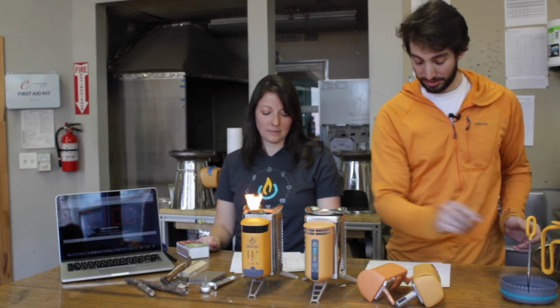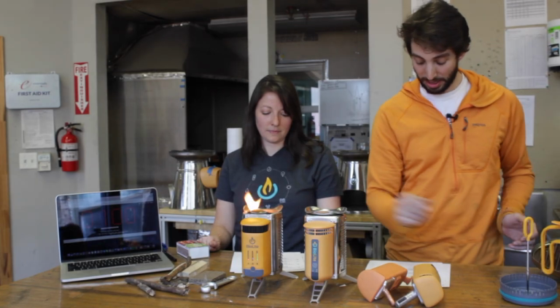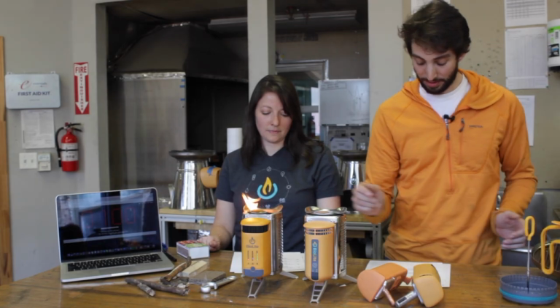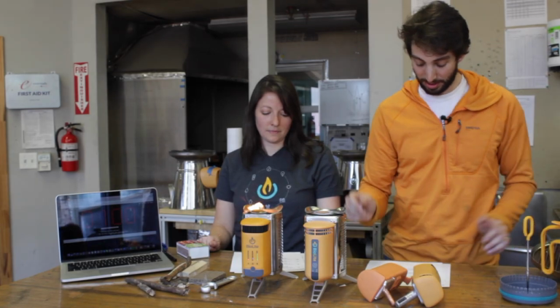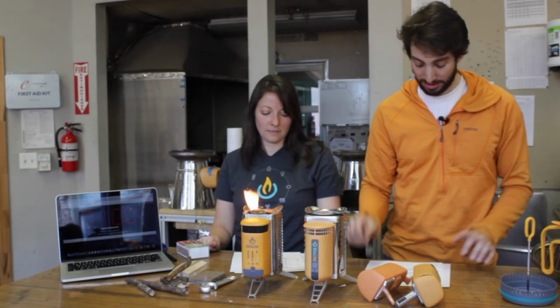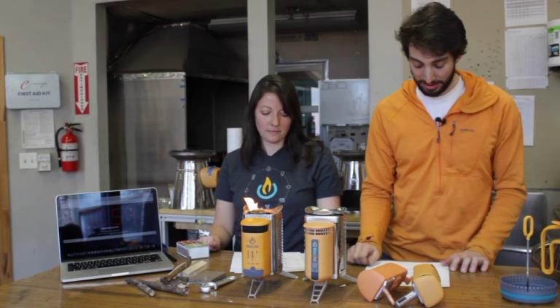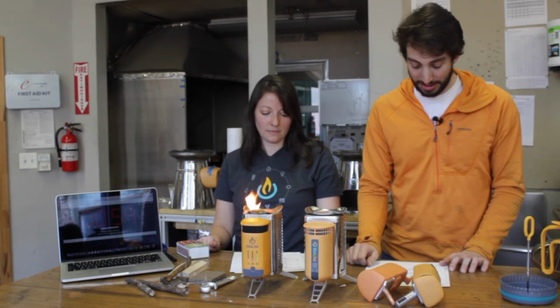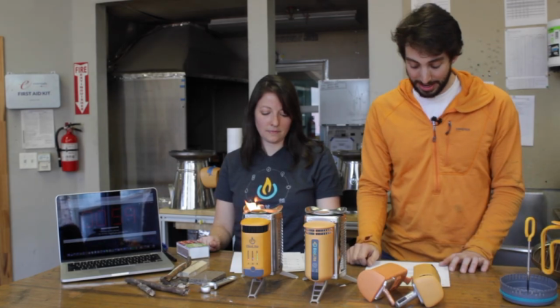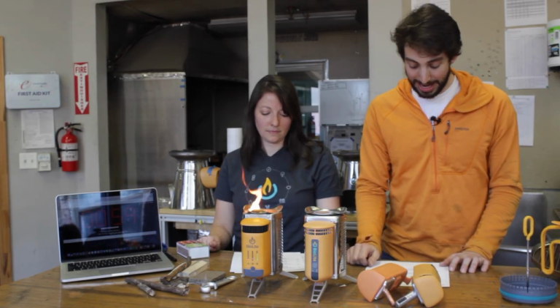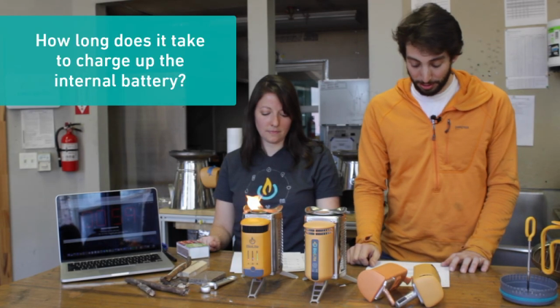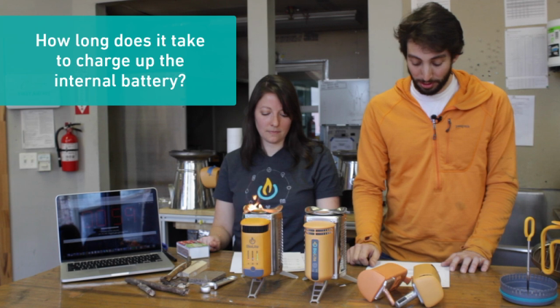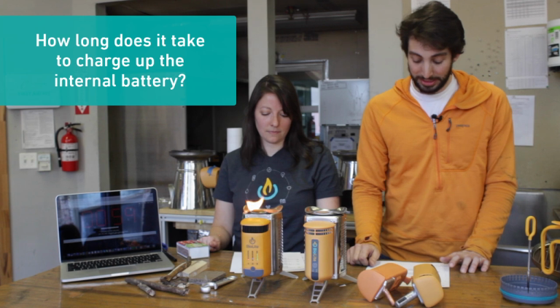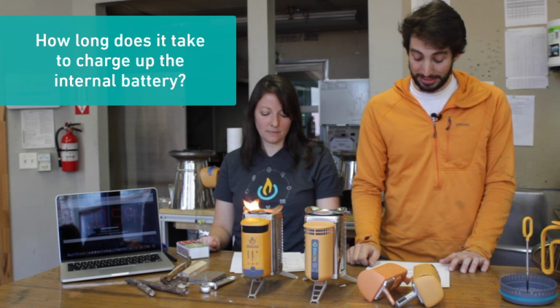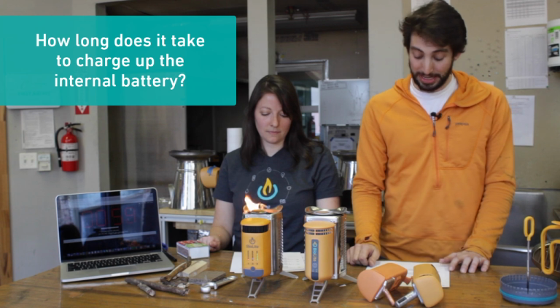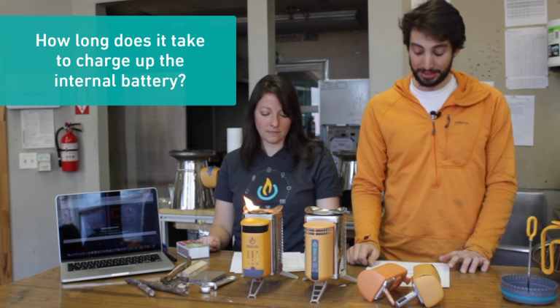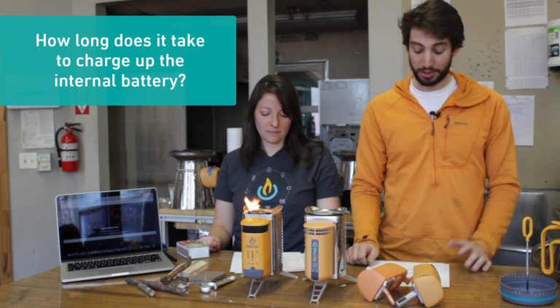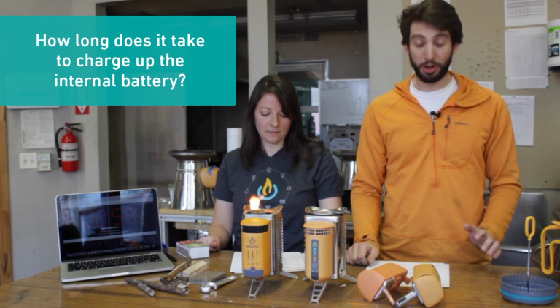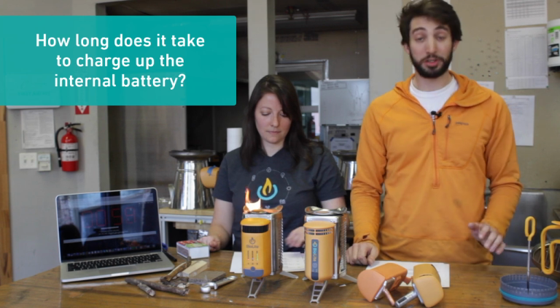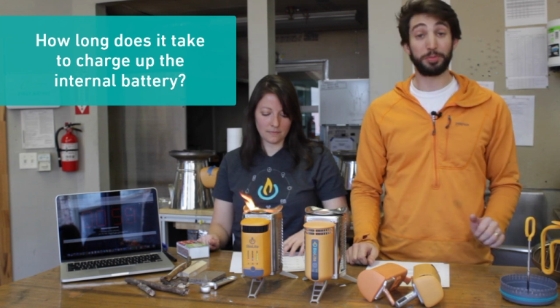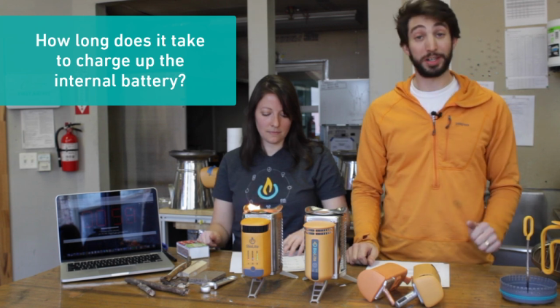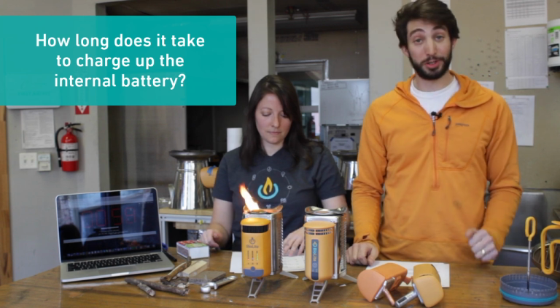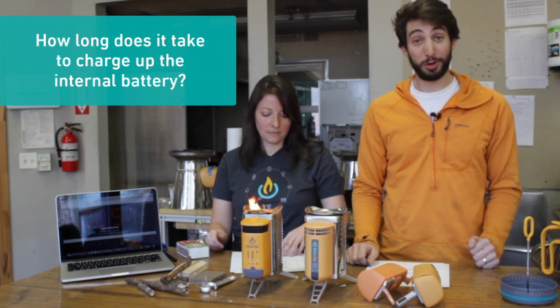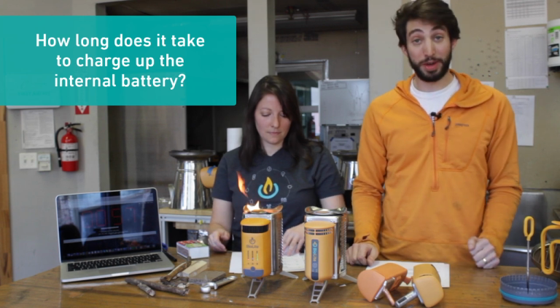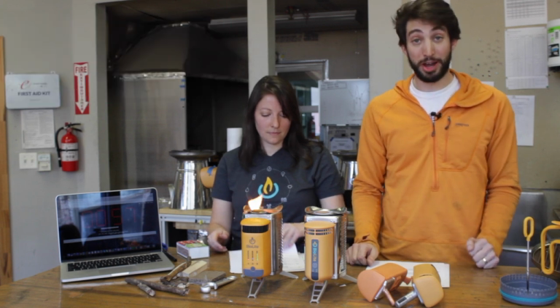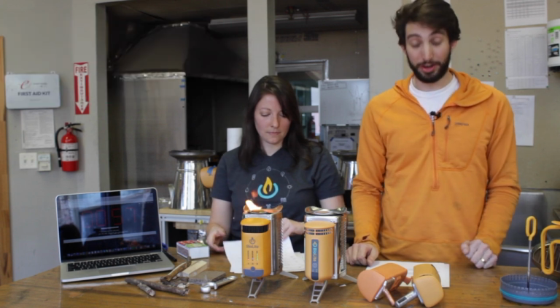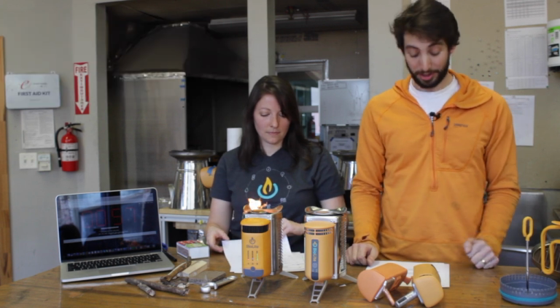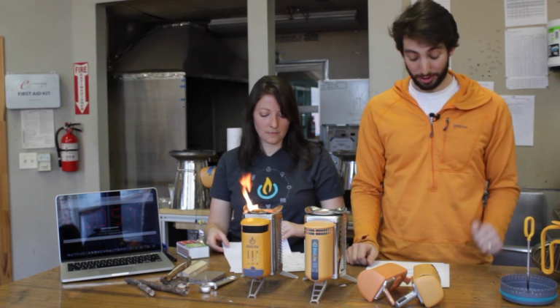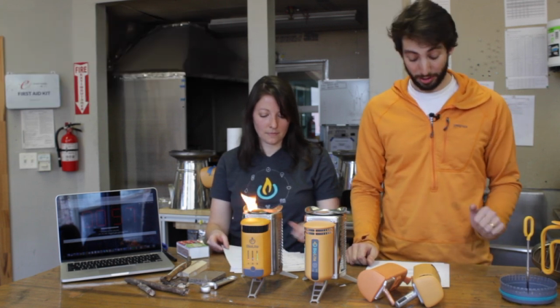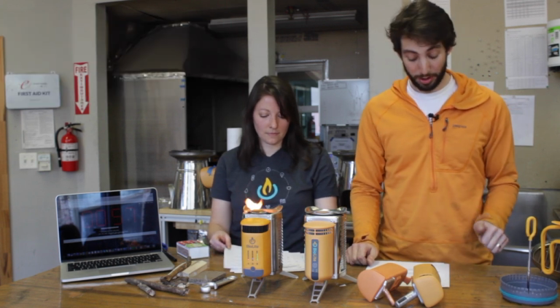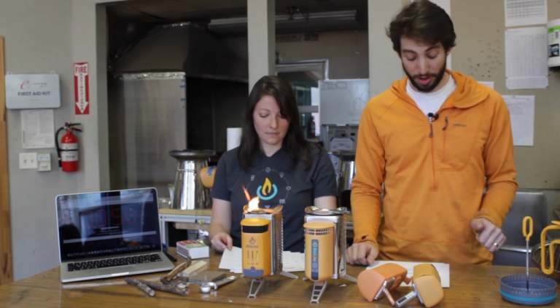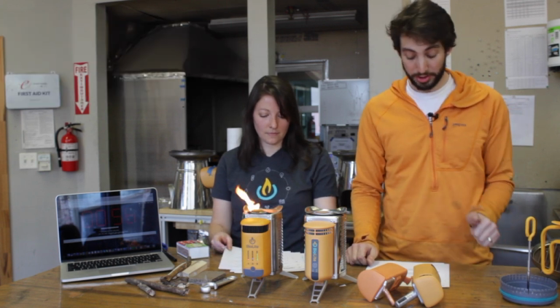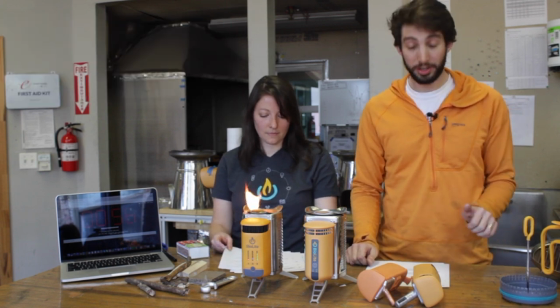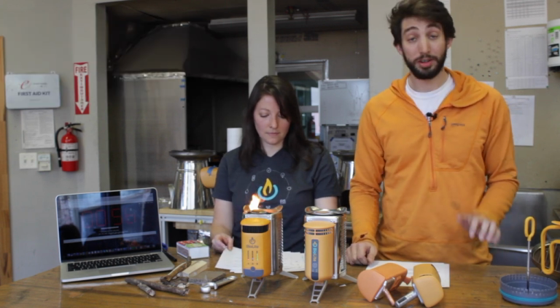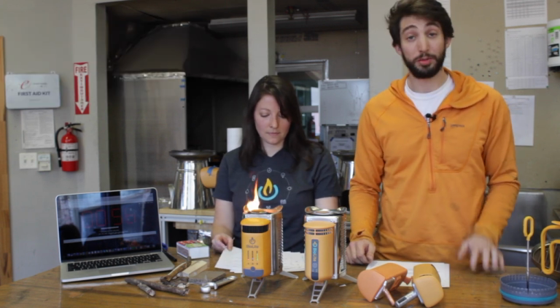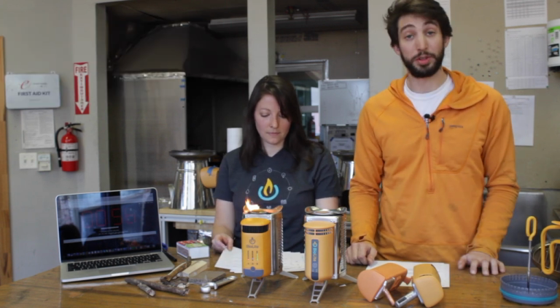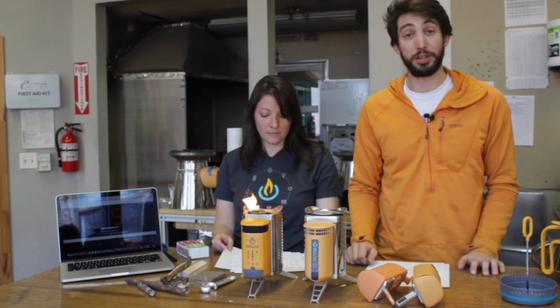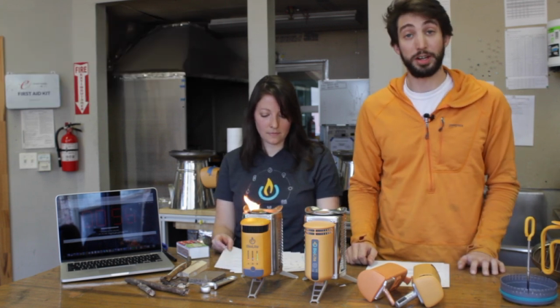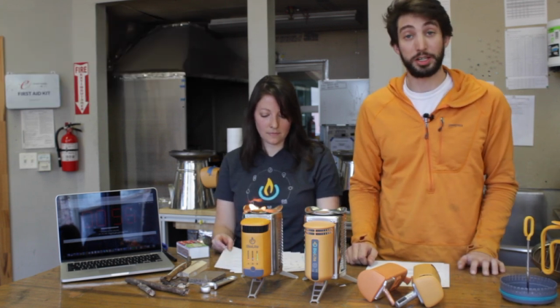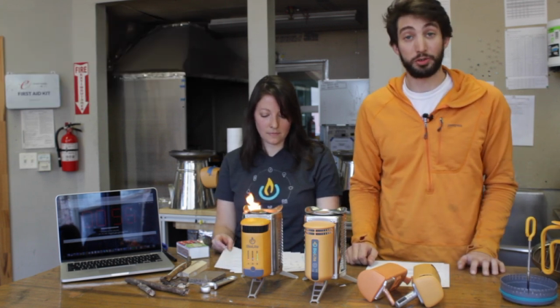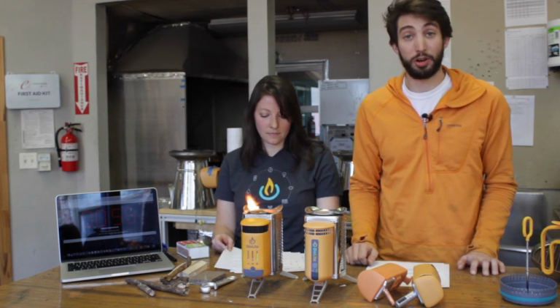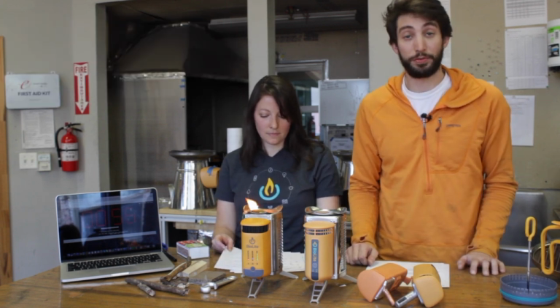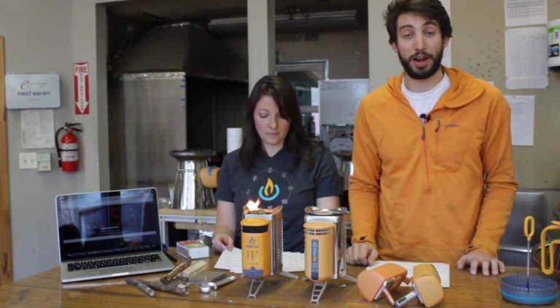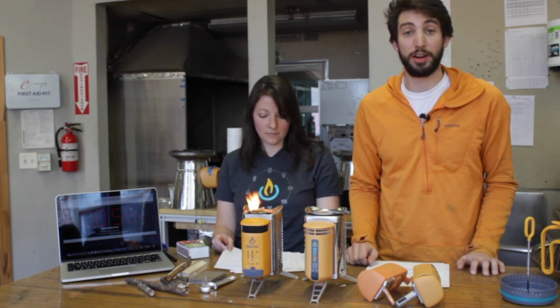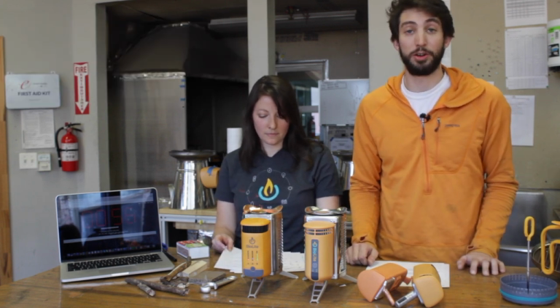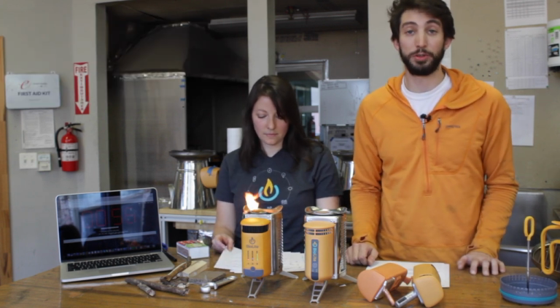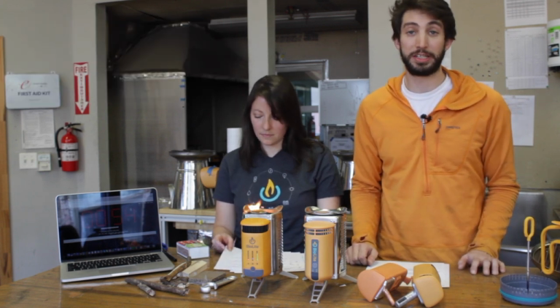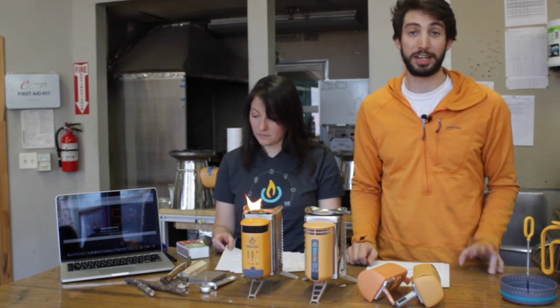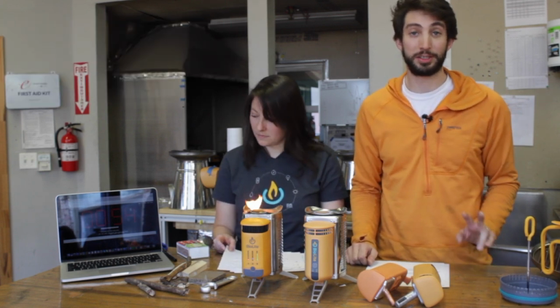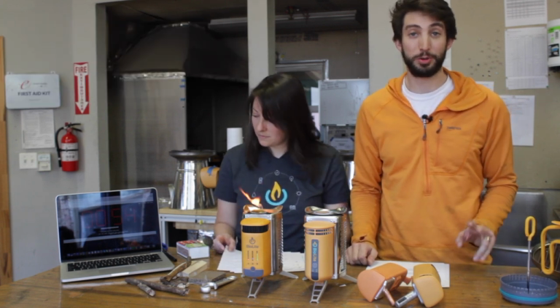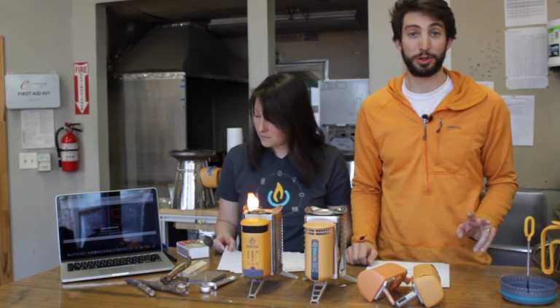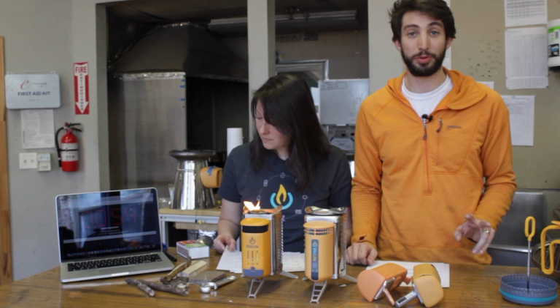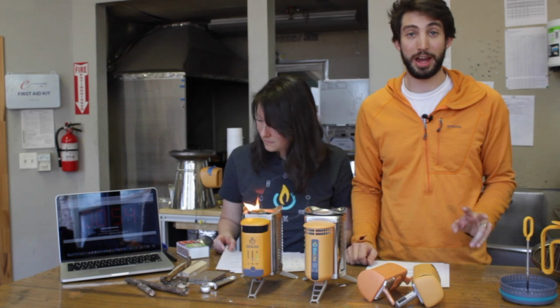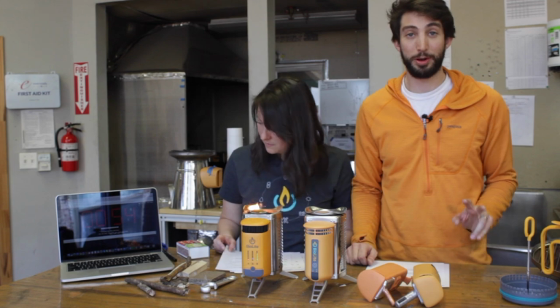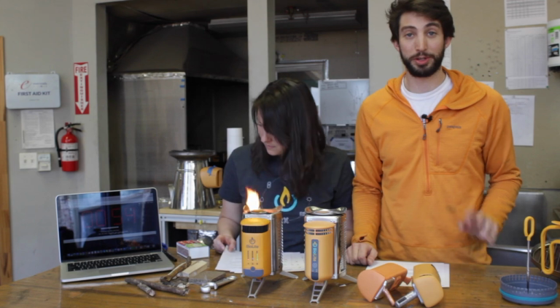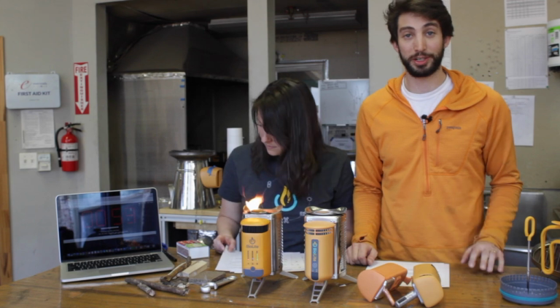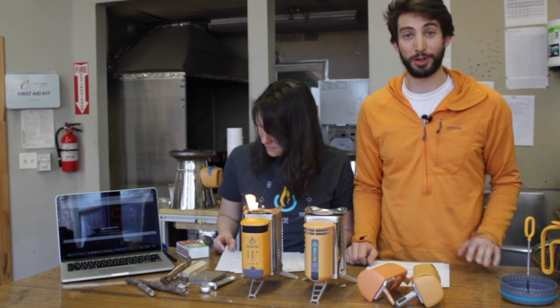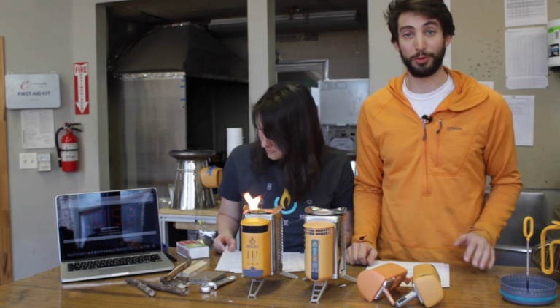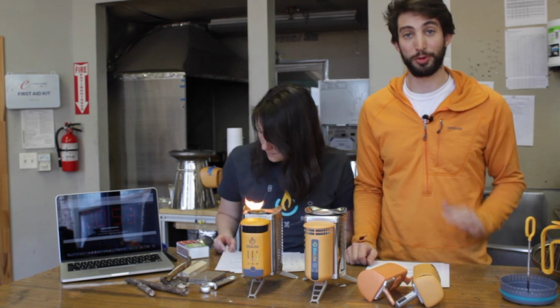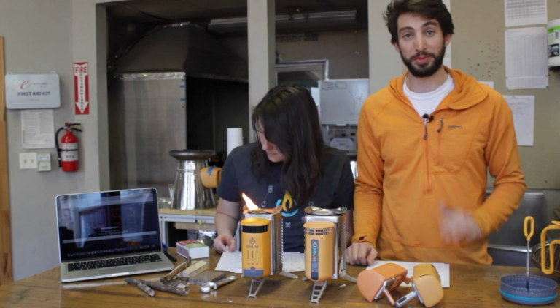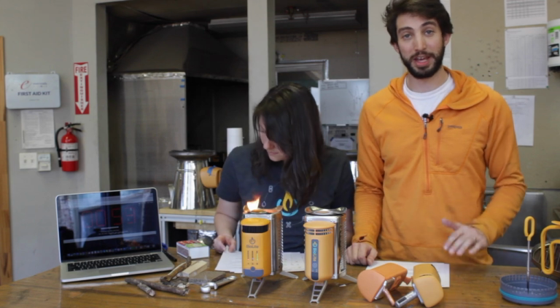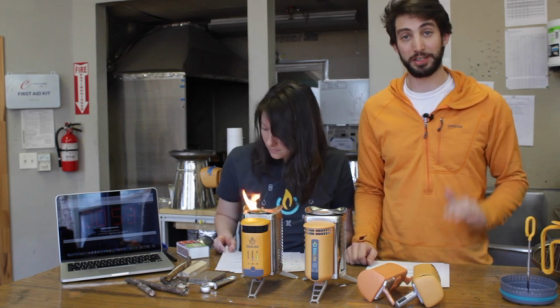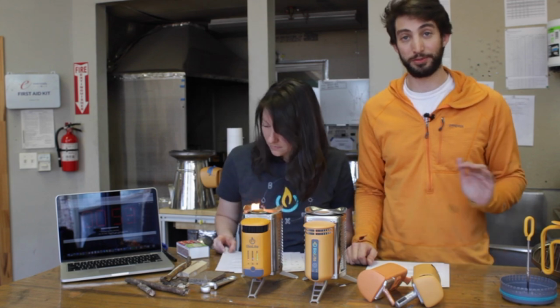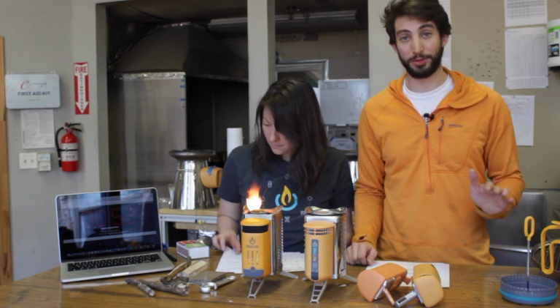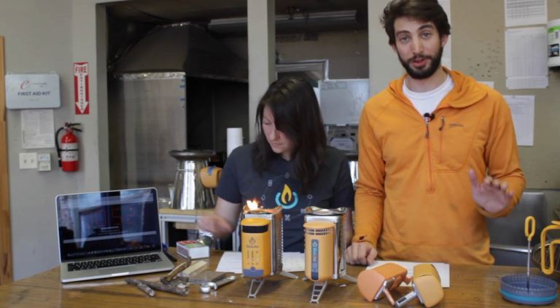Number seven: how long does it take to charge up the internal battery? Great question. With a nice, strong fire, it only takes two to three hours to go from dead to full.